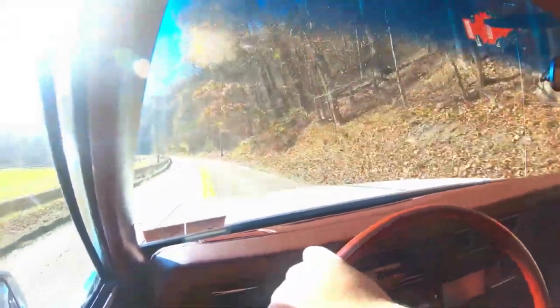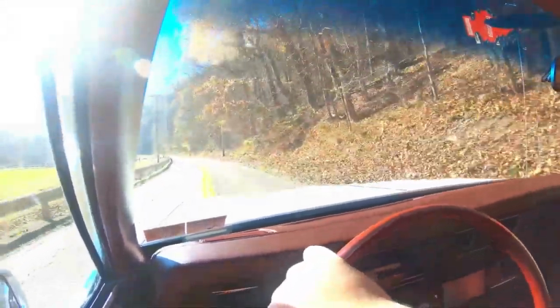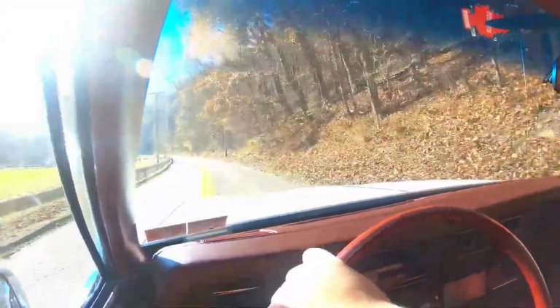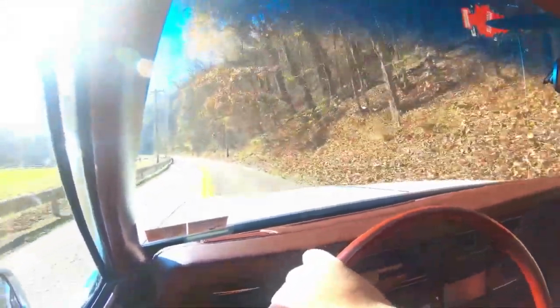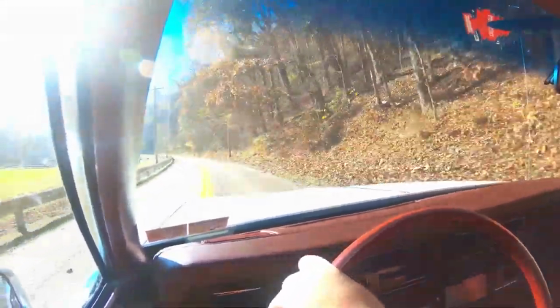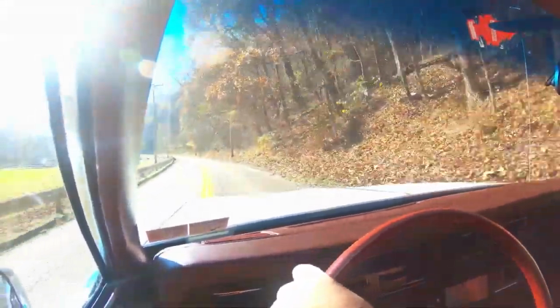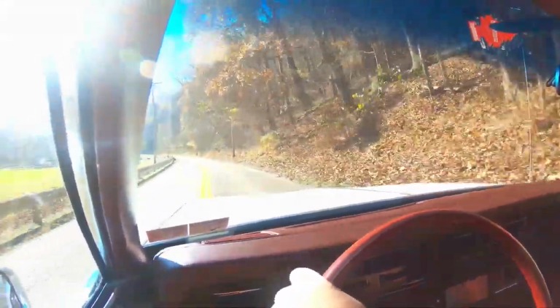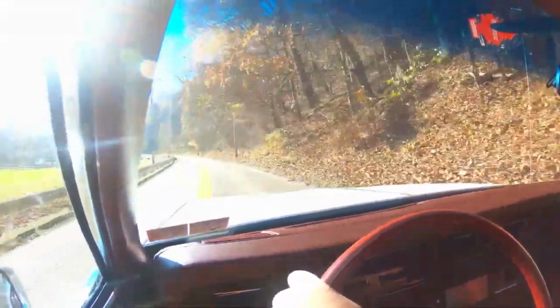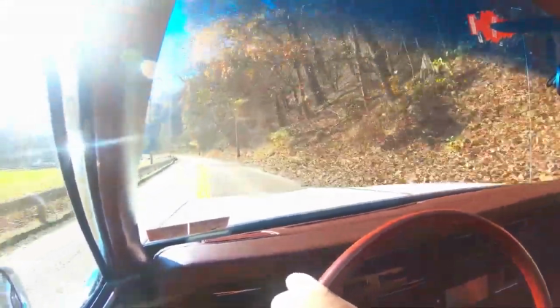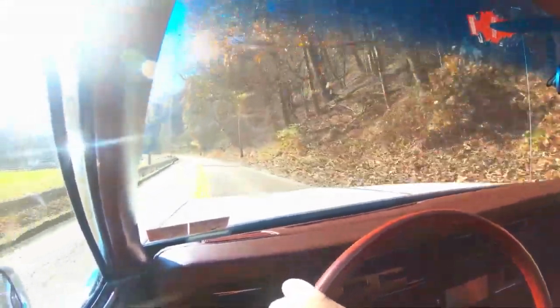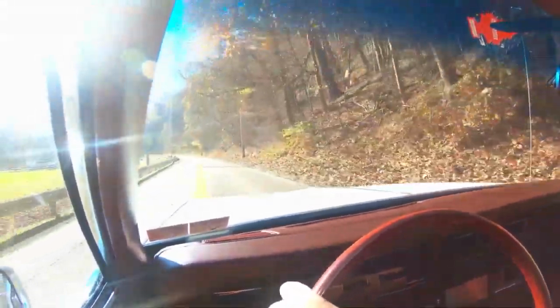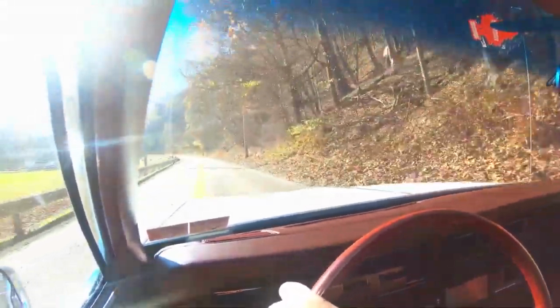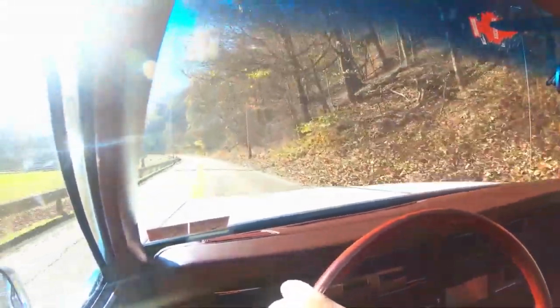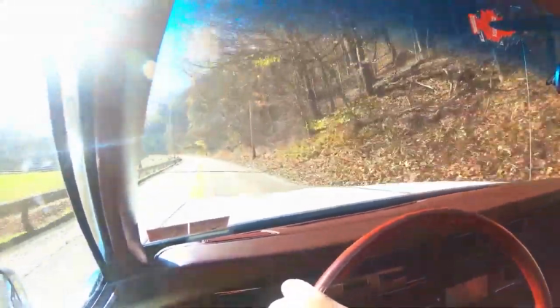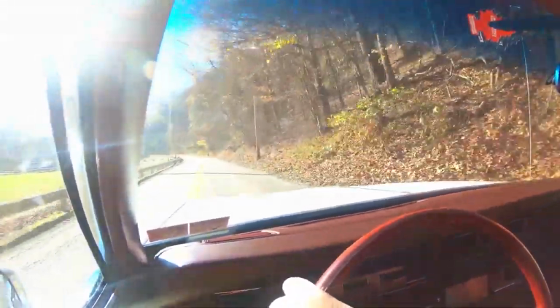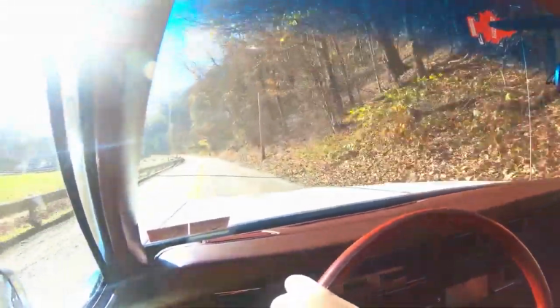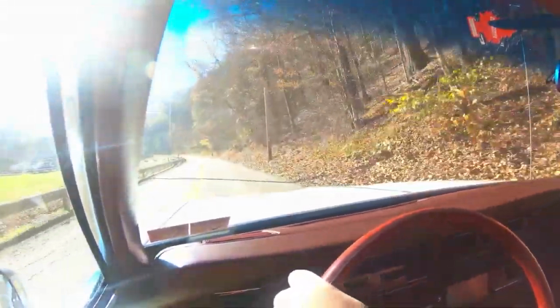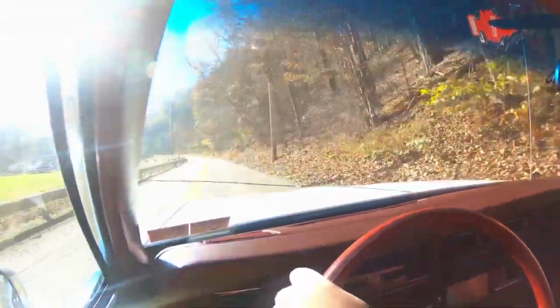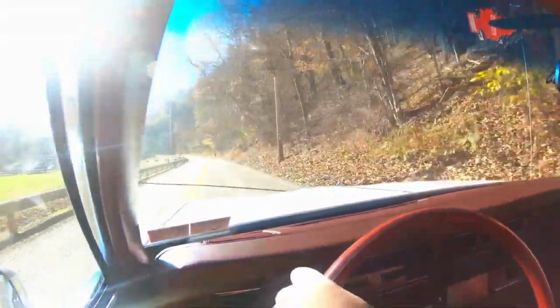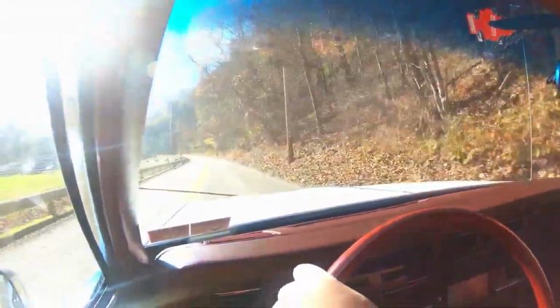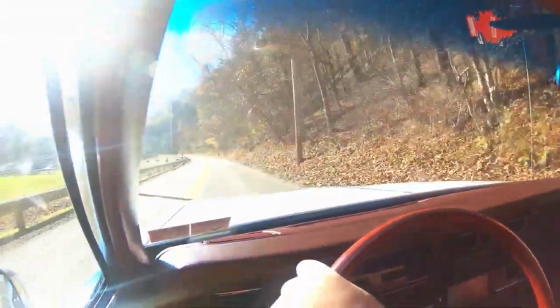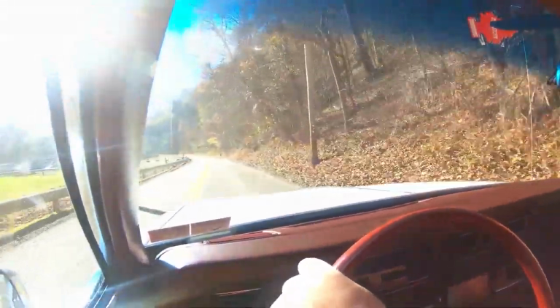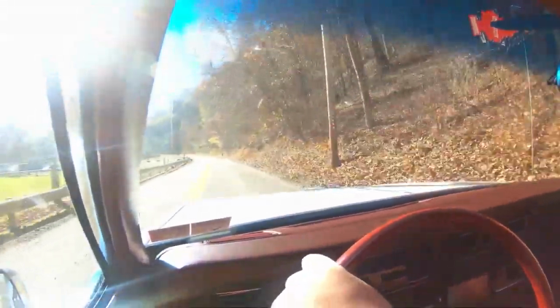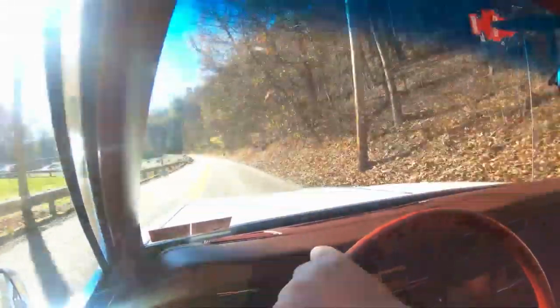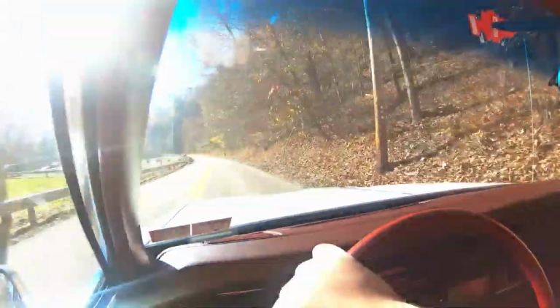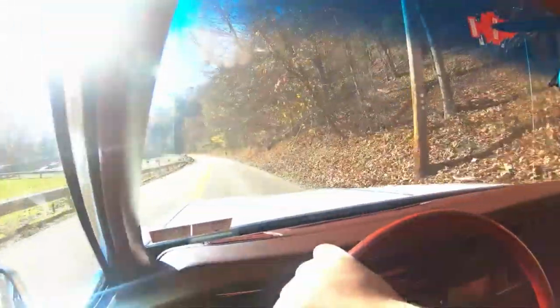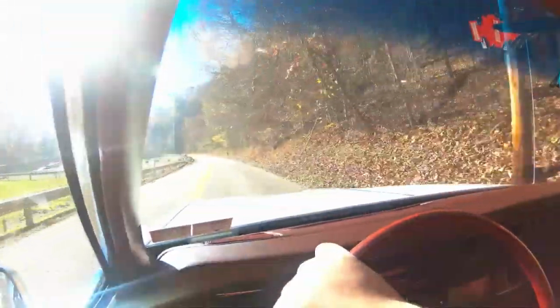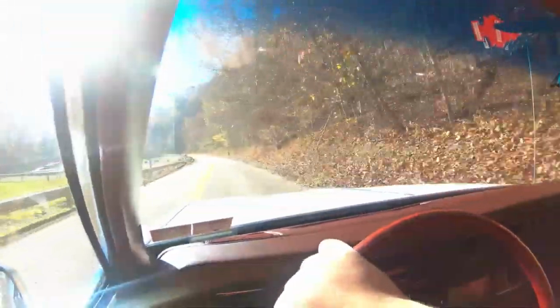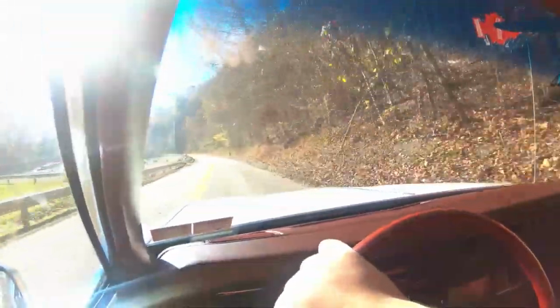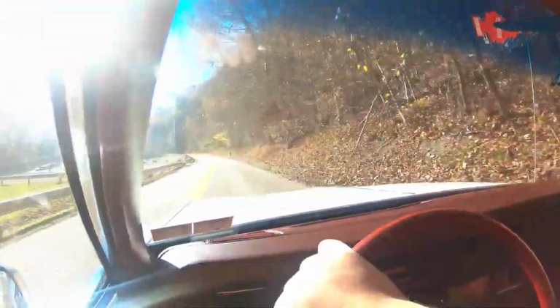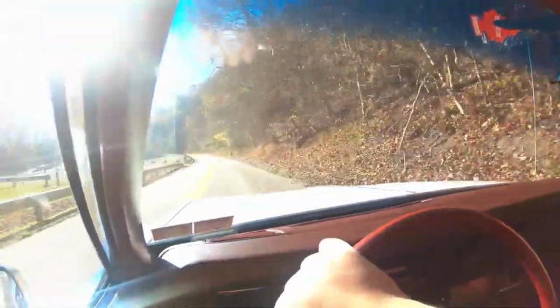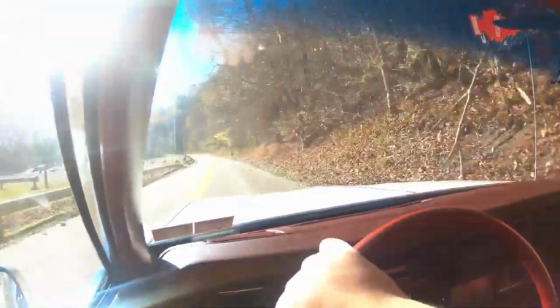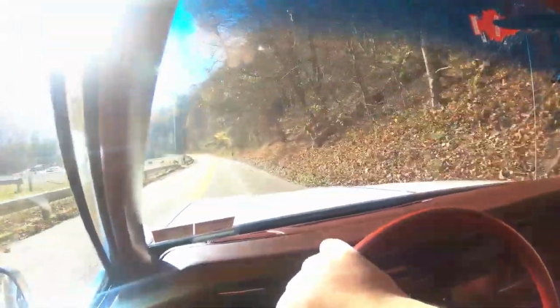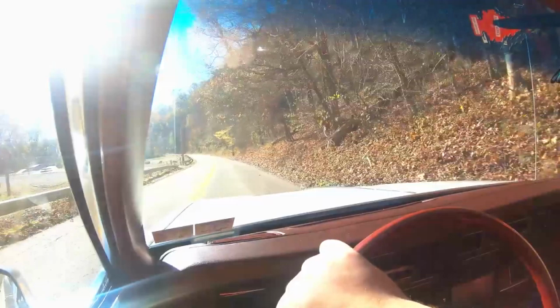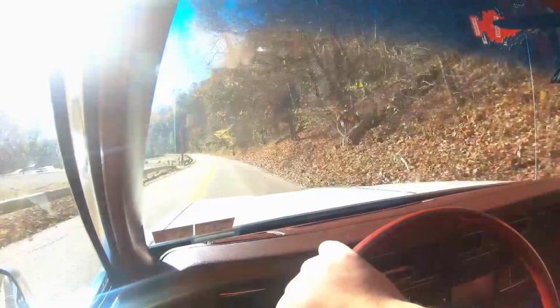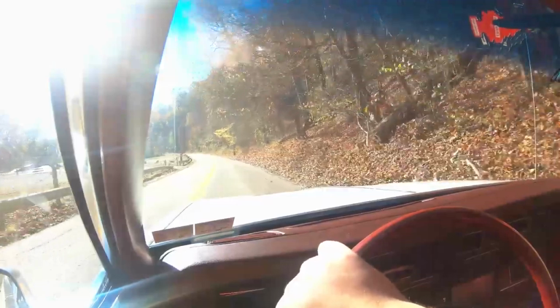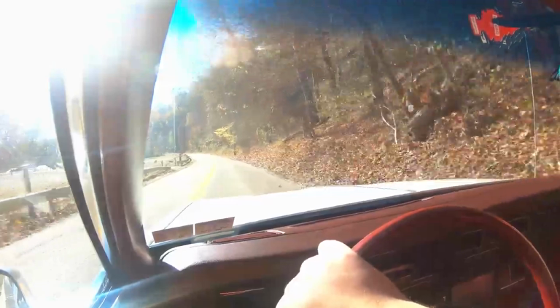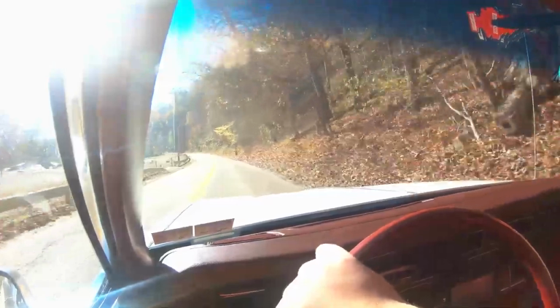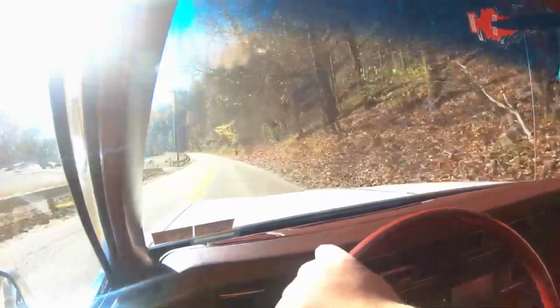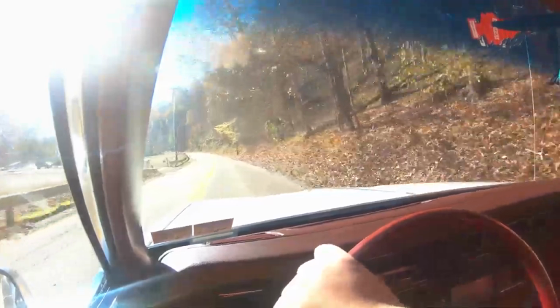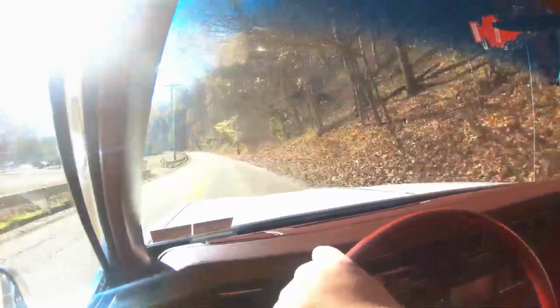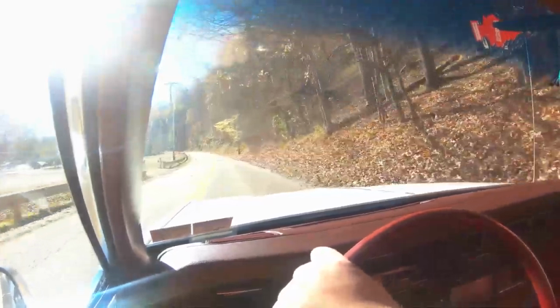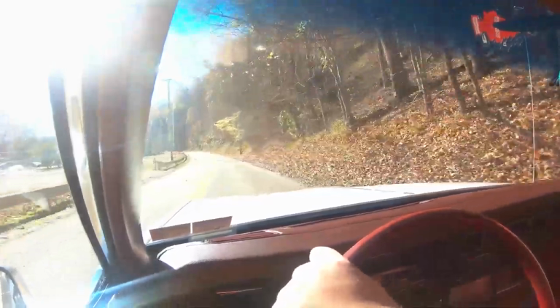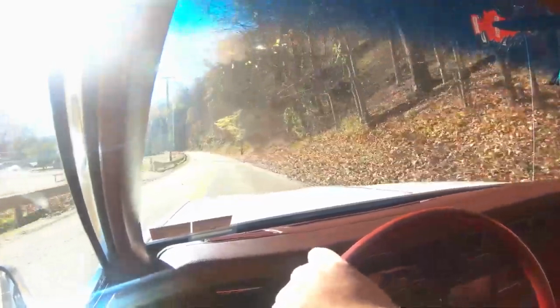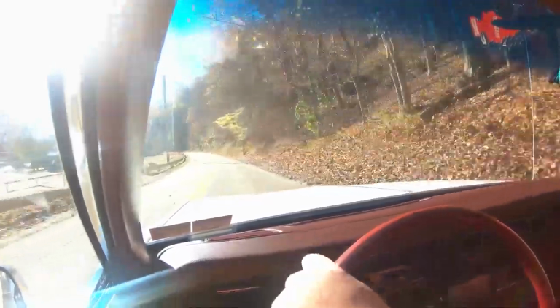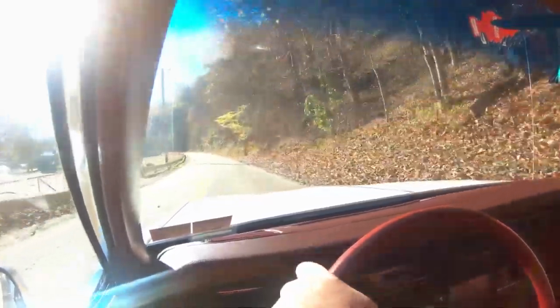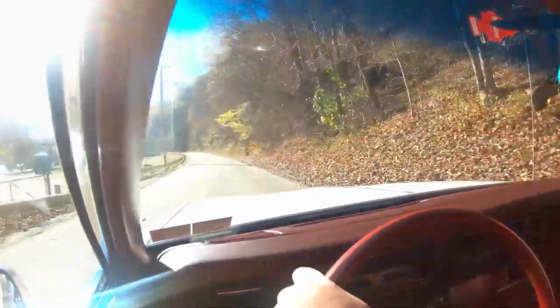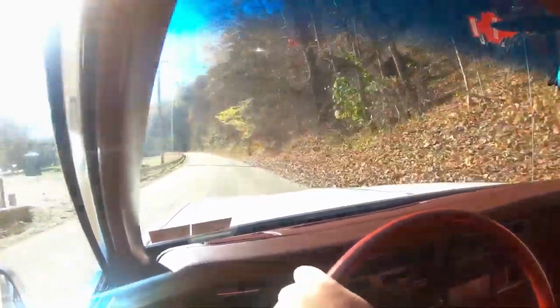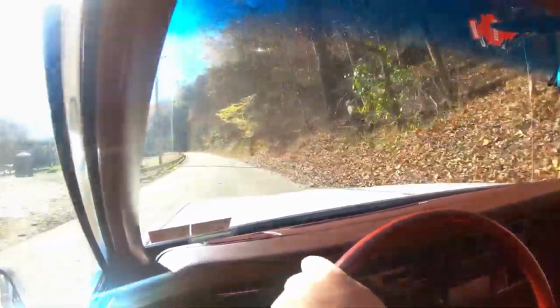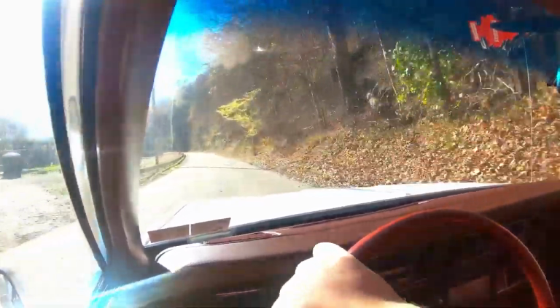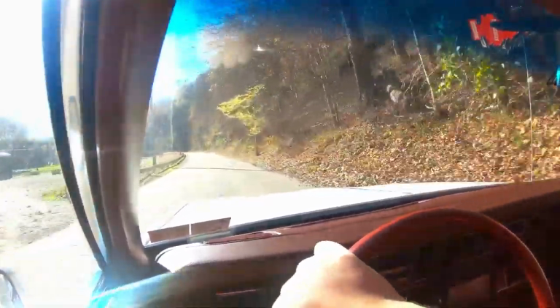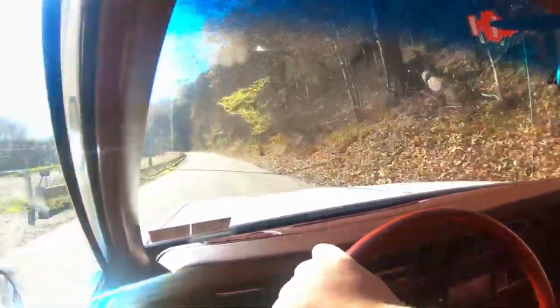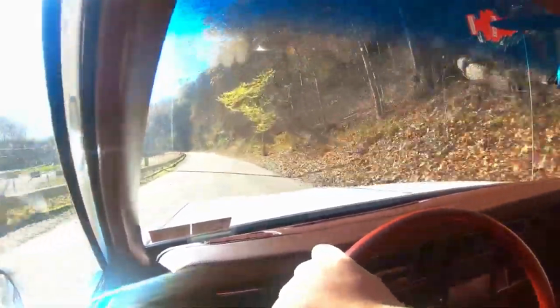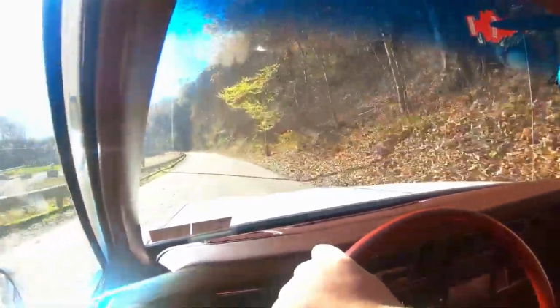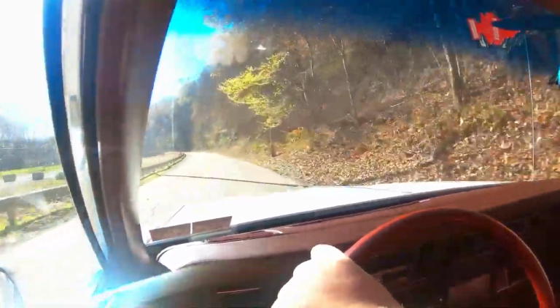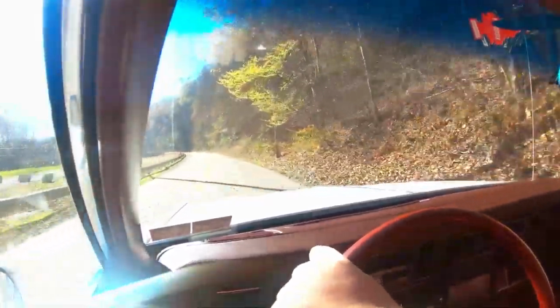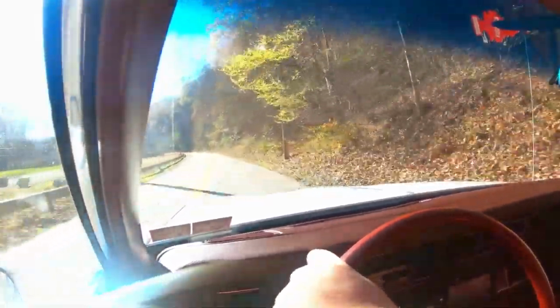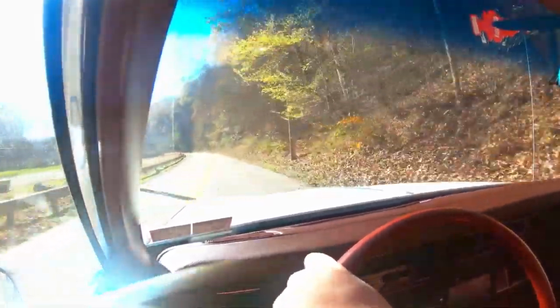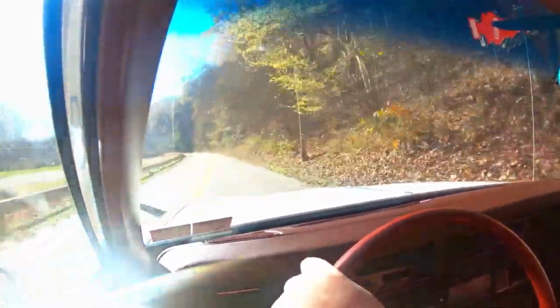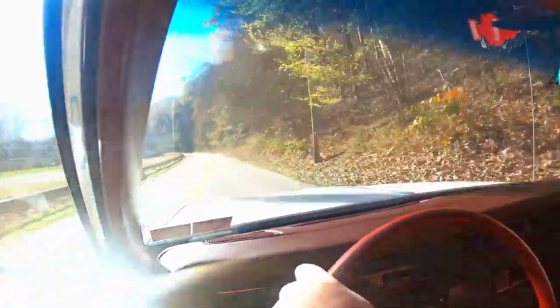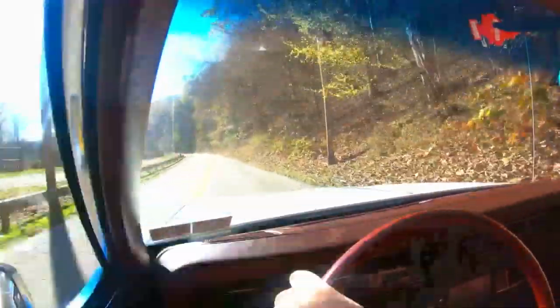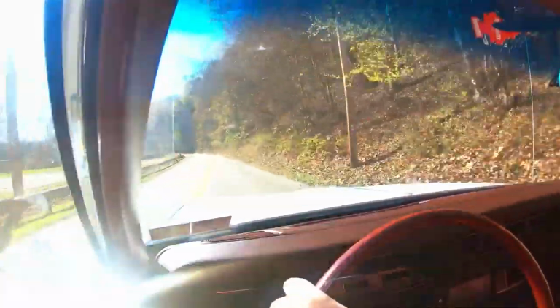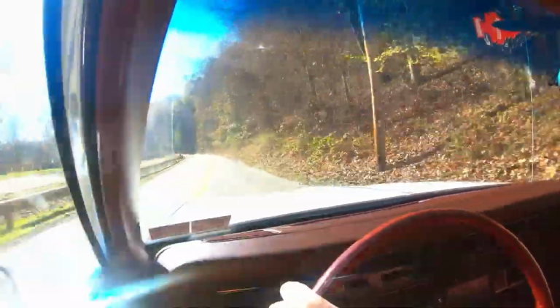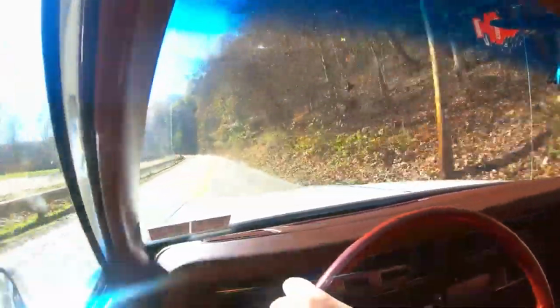It idled for about a half hour, so we'll take it for a little drive. Maybe rinse it off — it's pretty nasty.